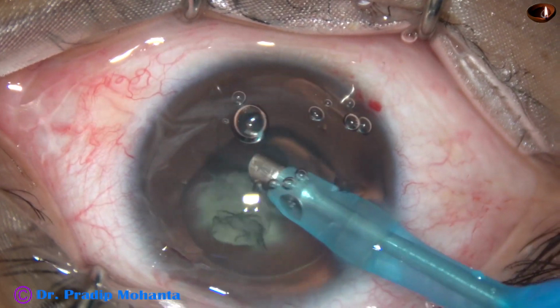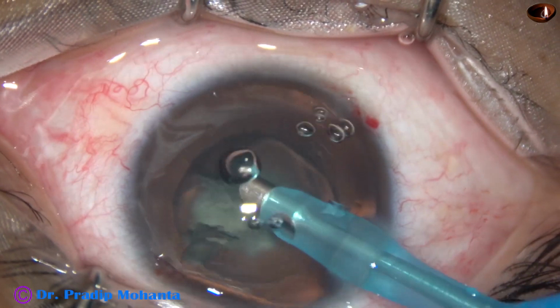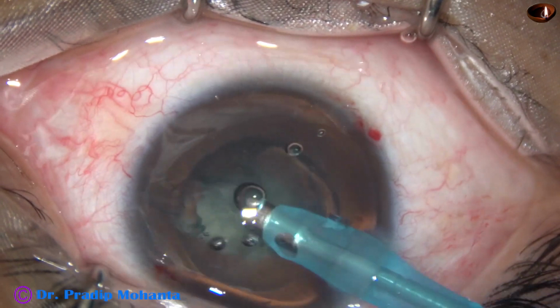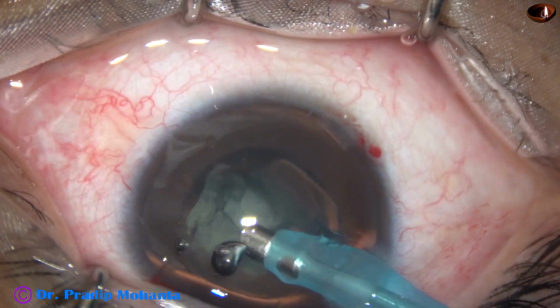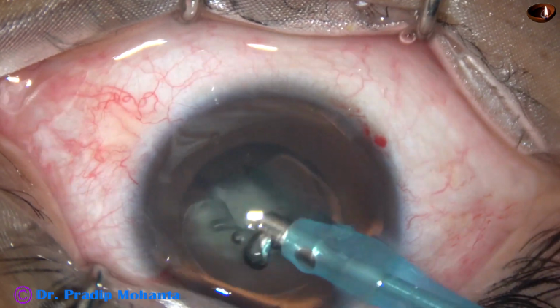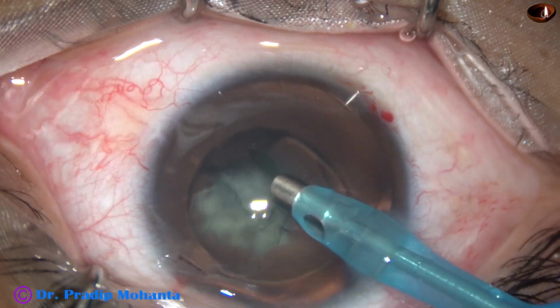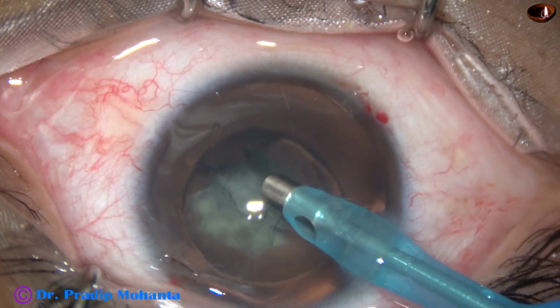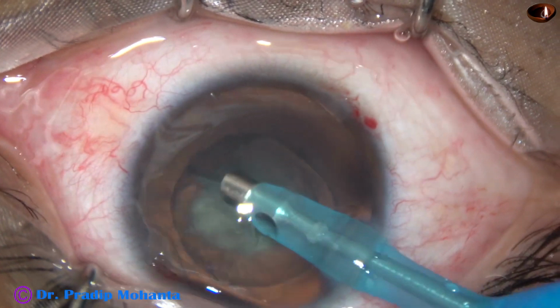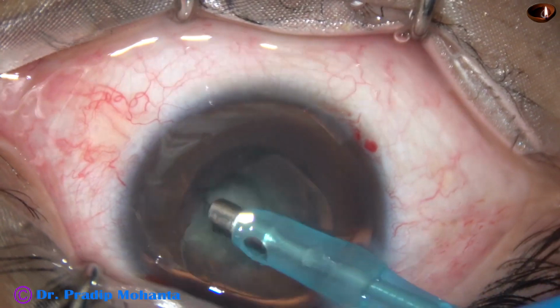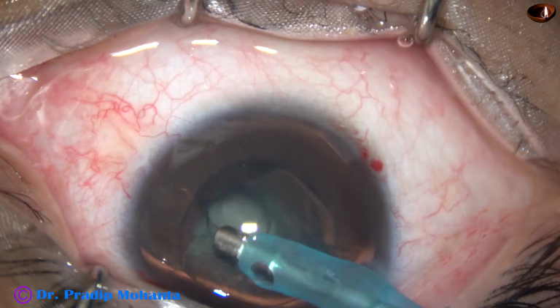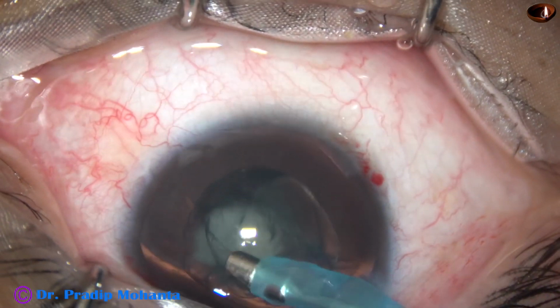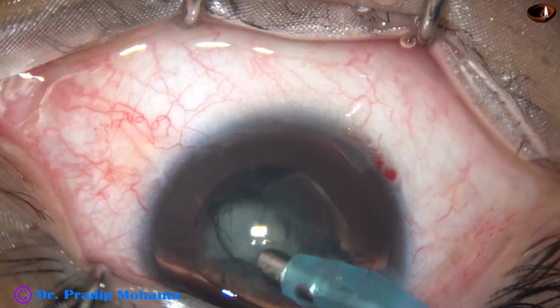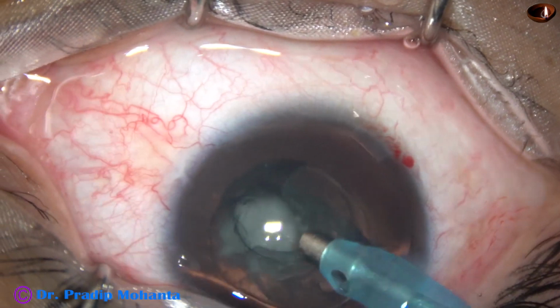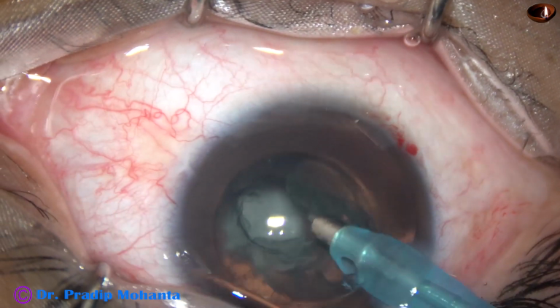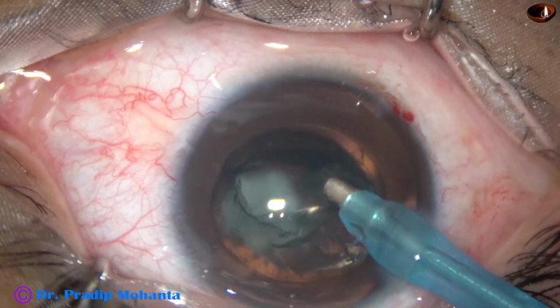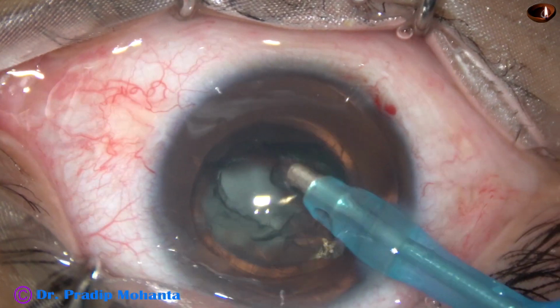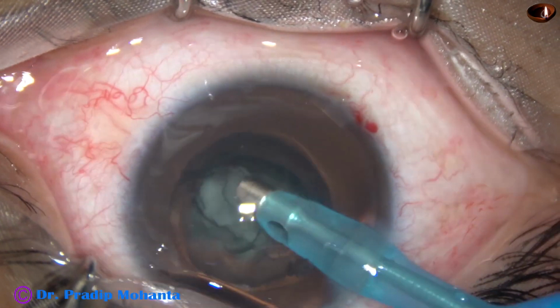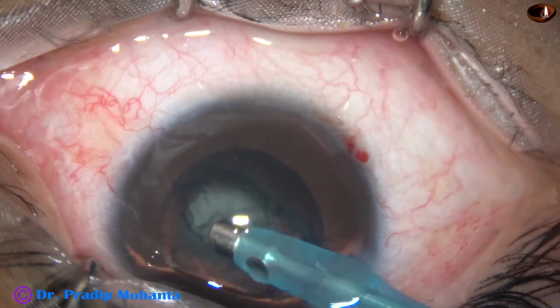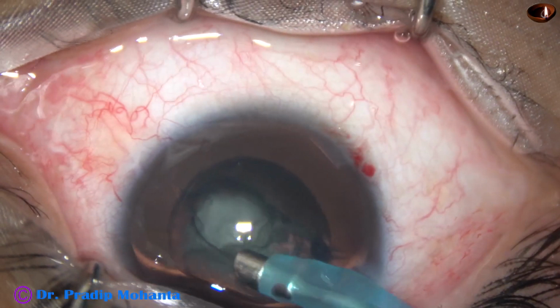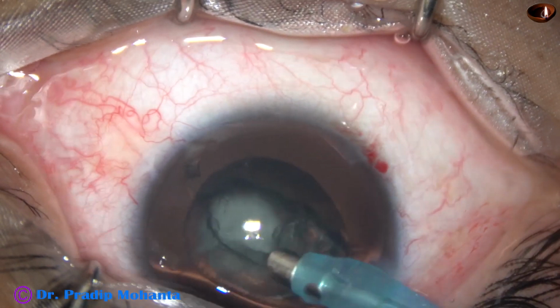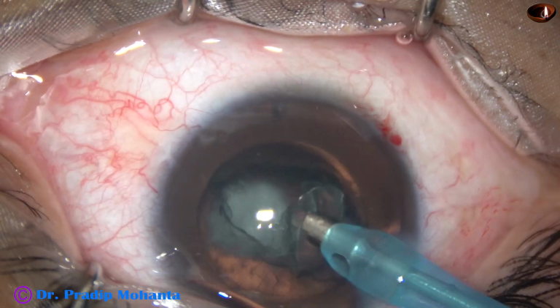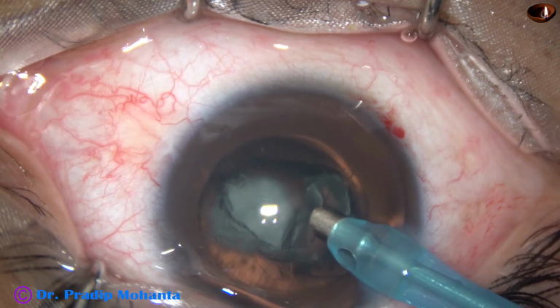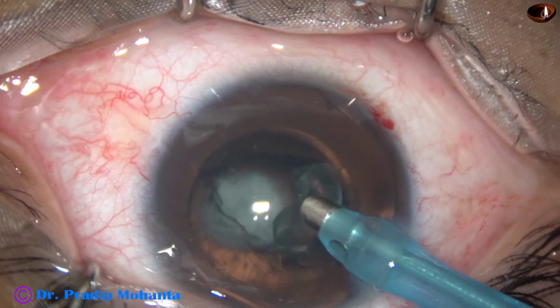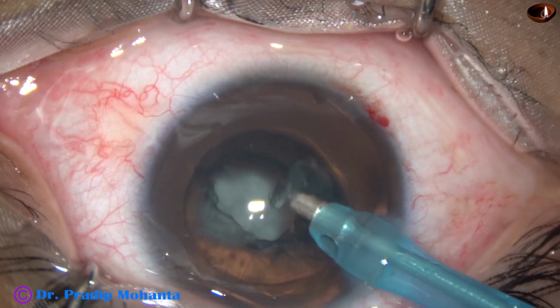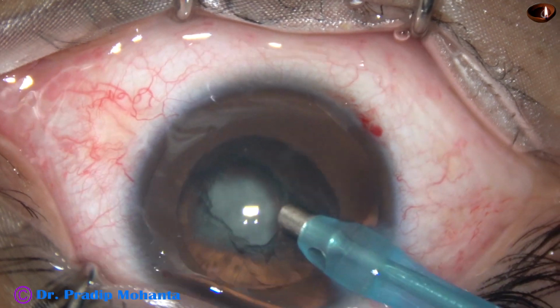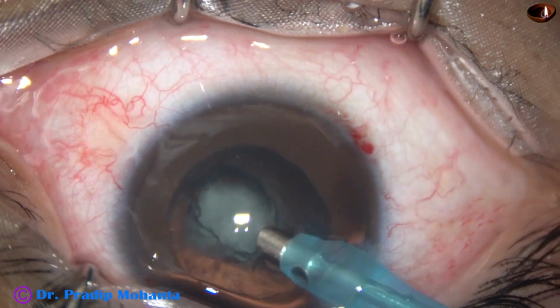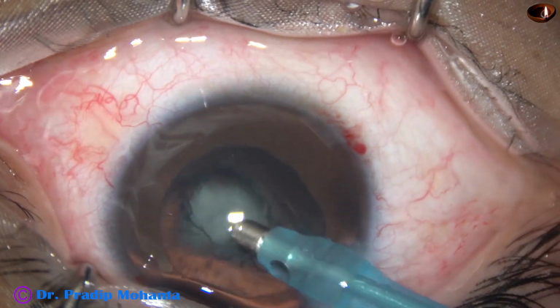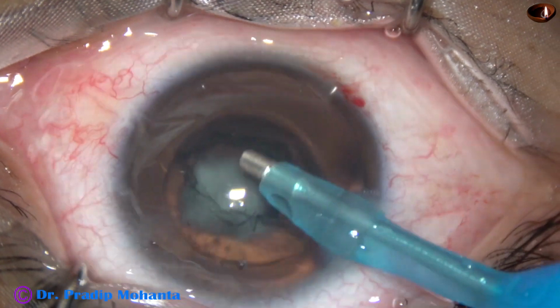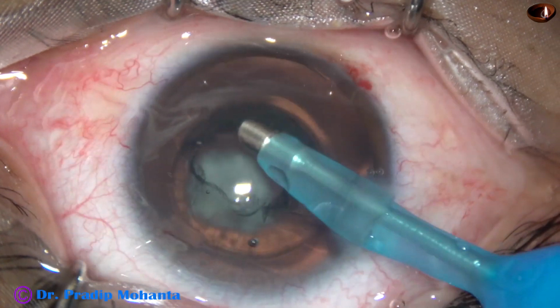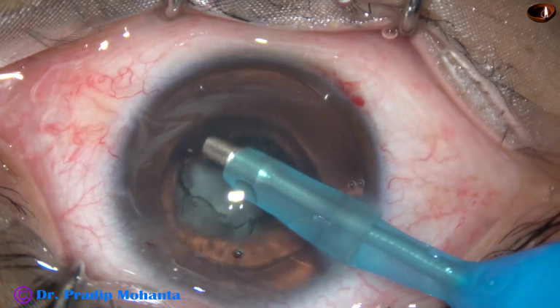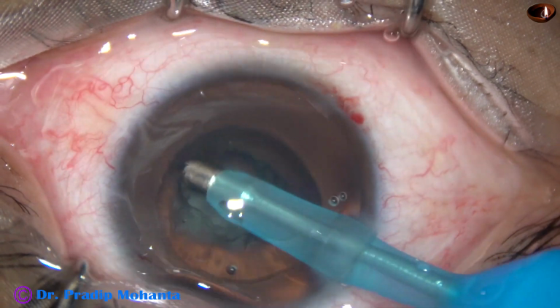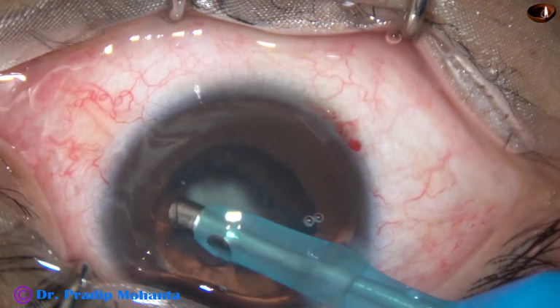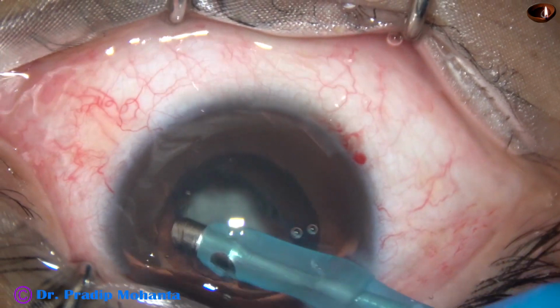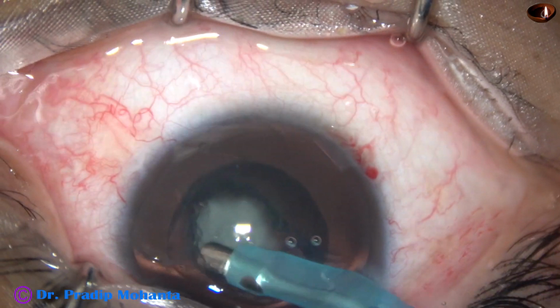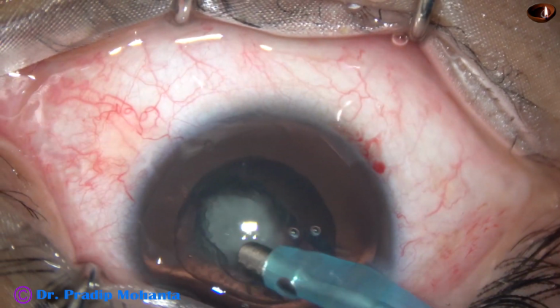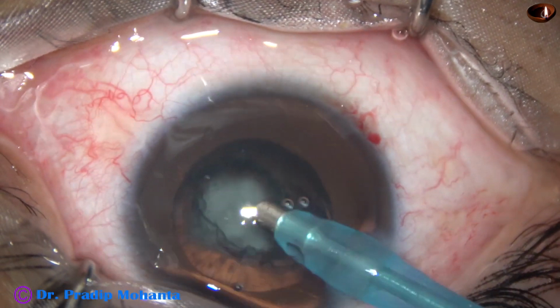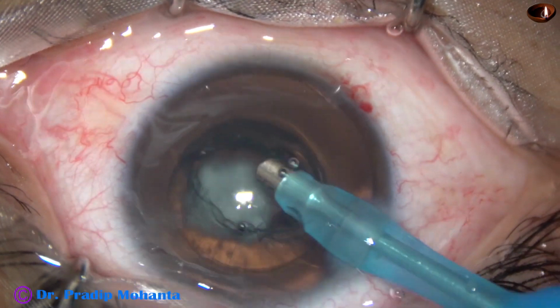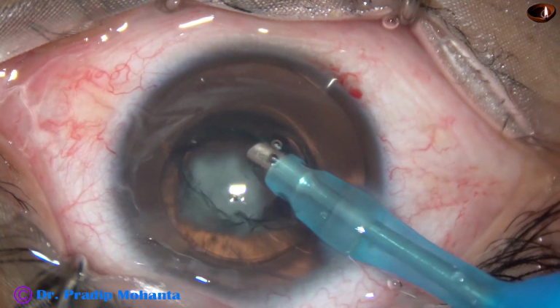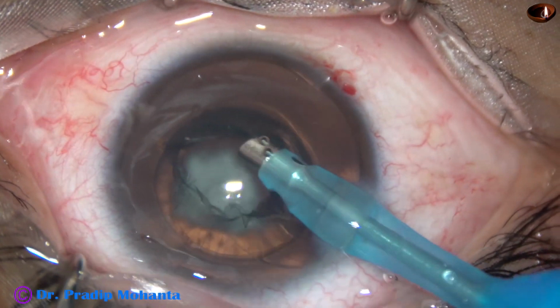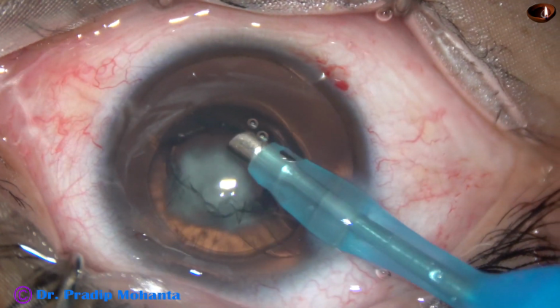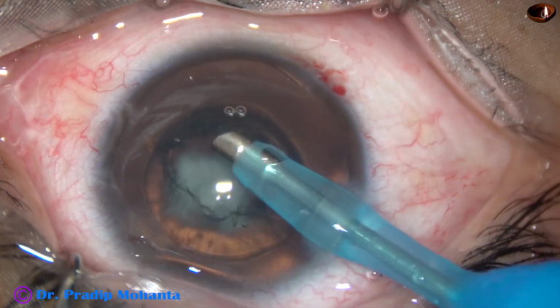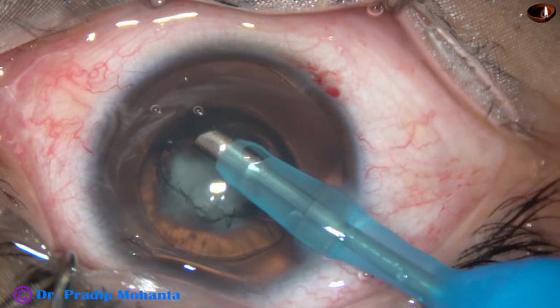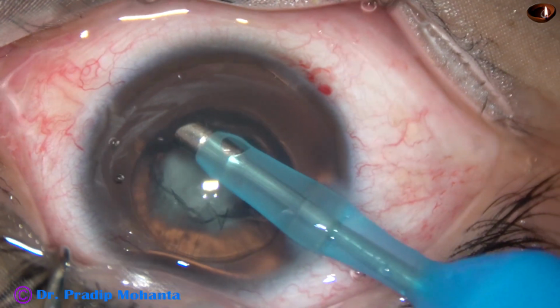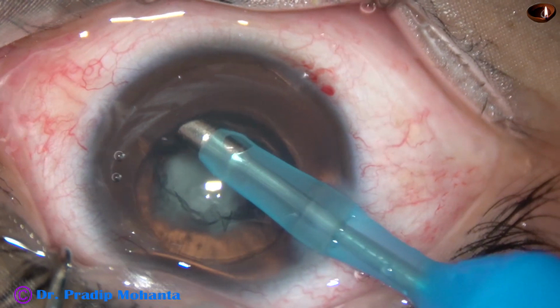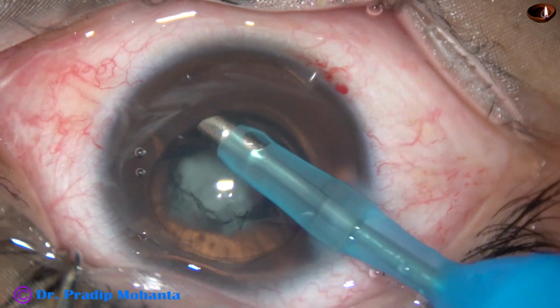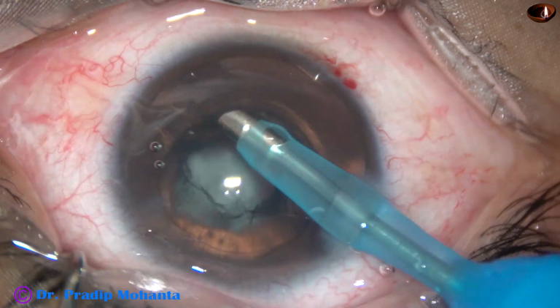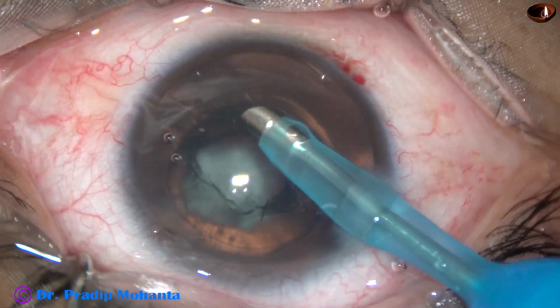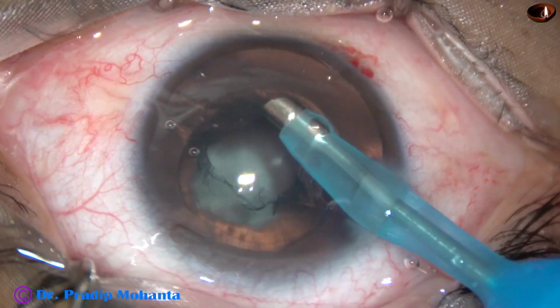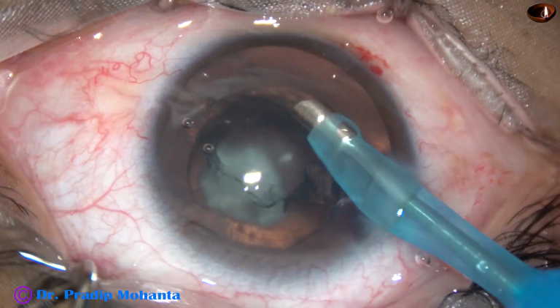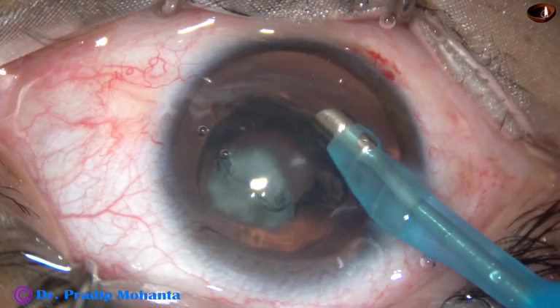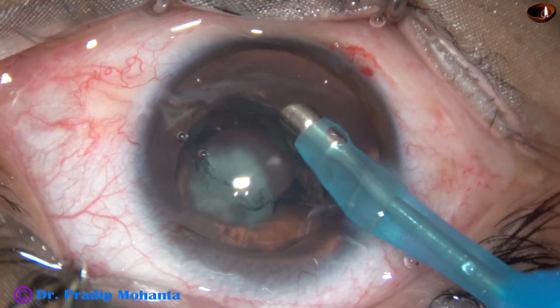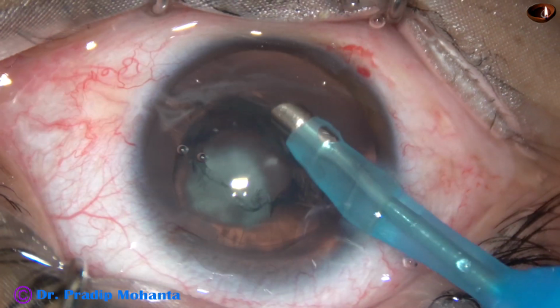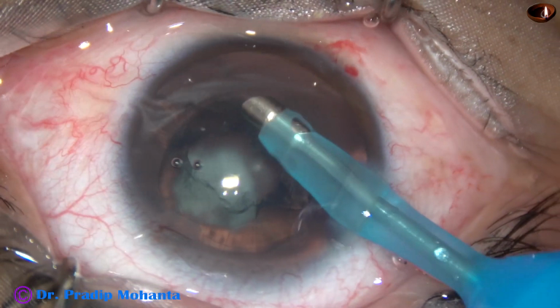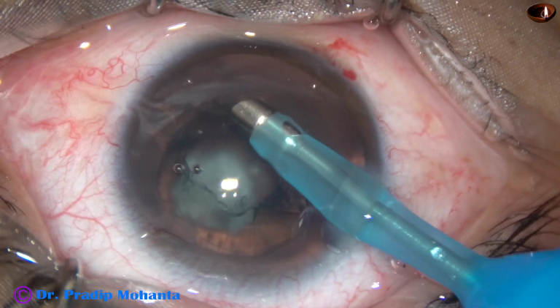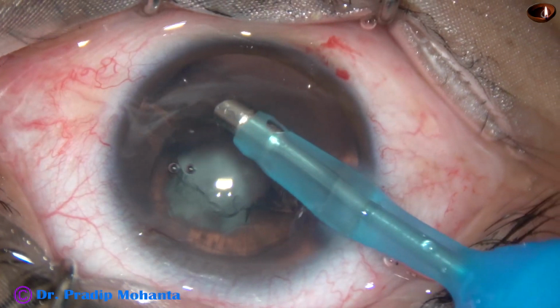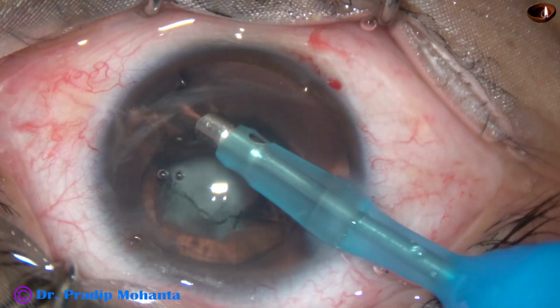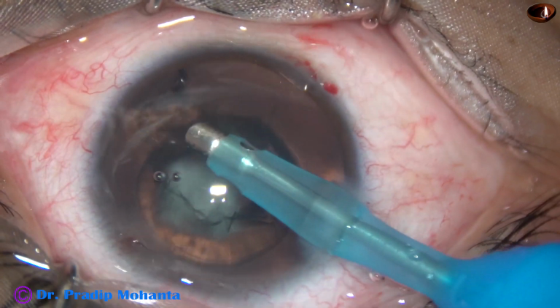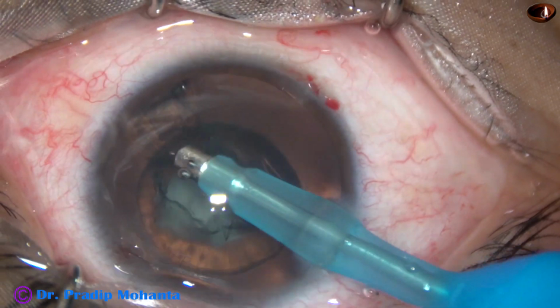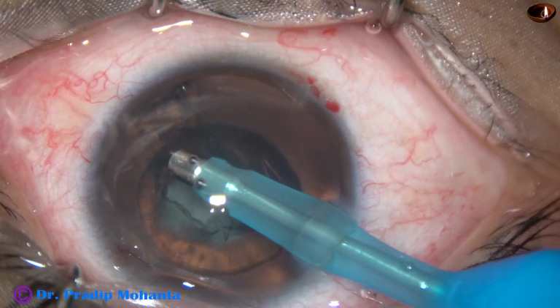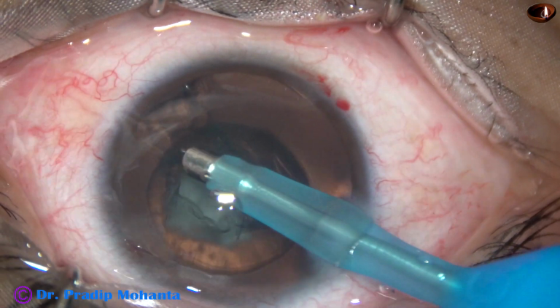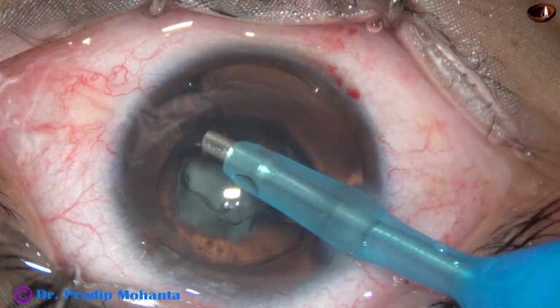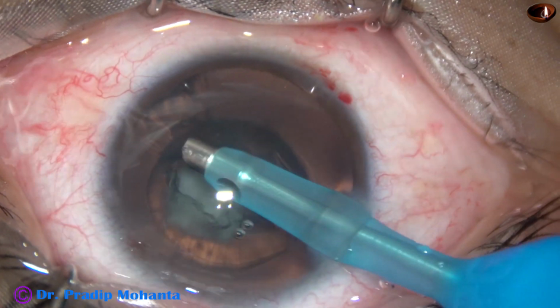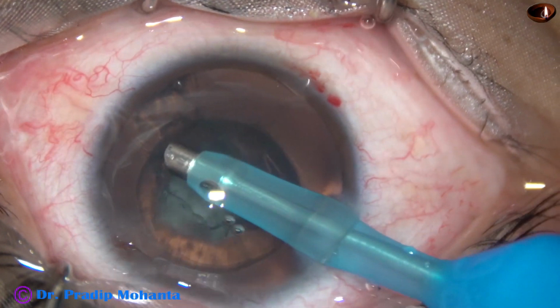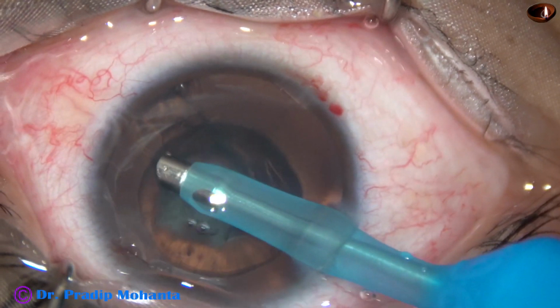This is a very soft cataract, and the nucleus has been removed.